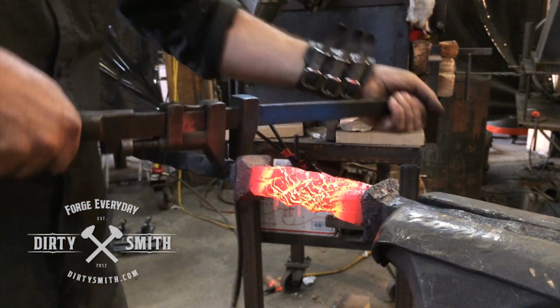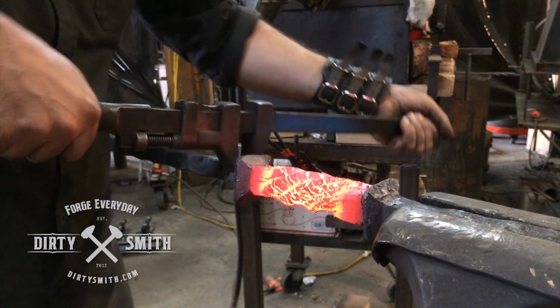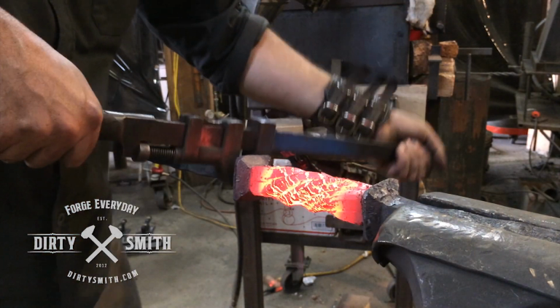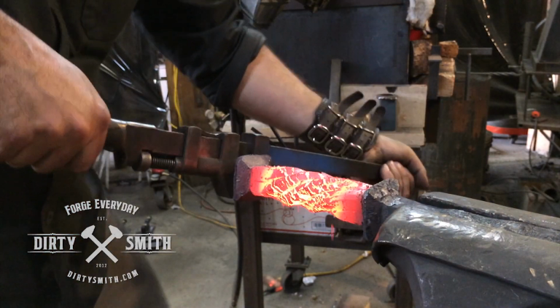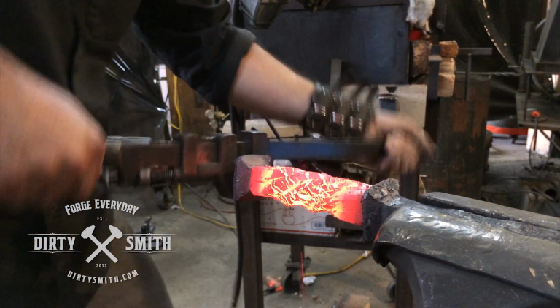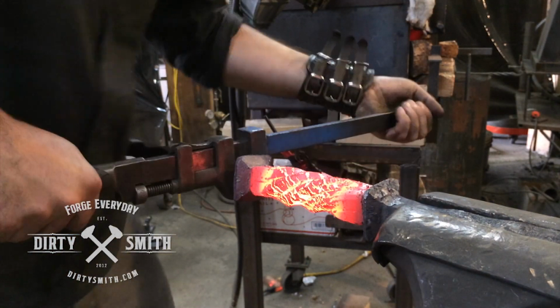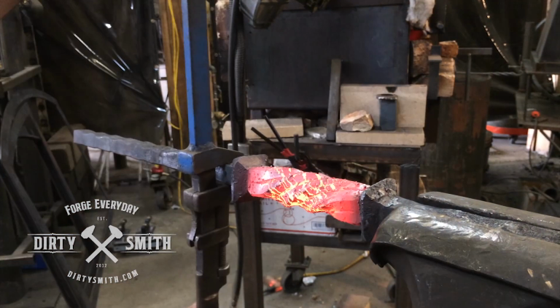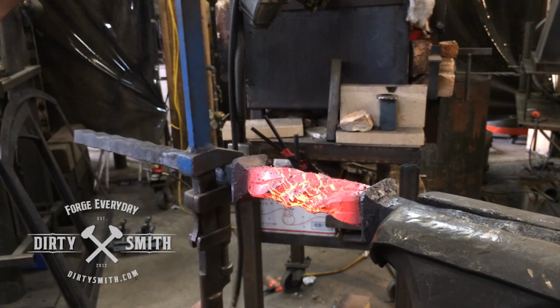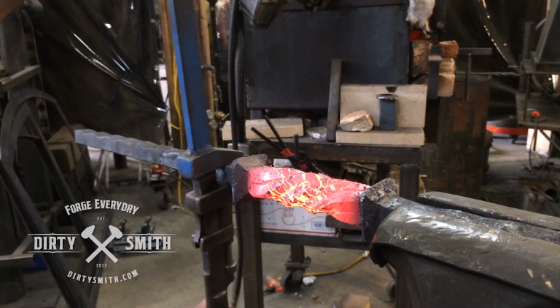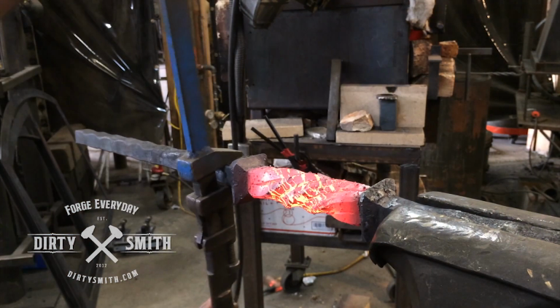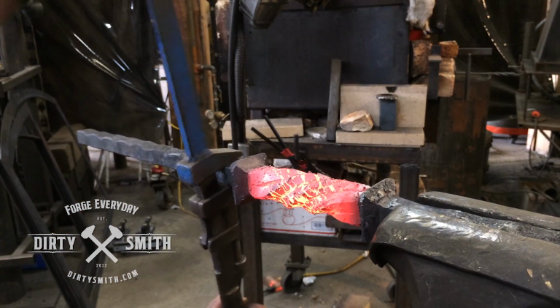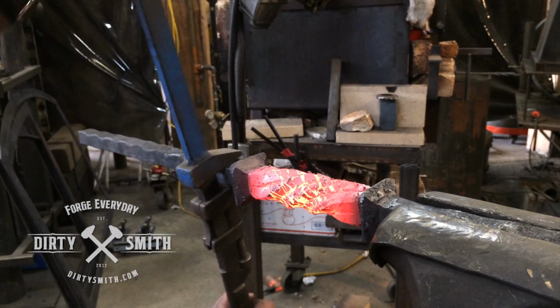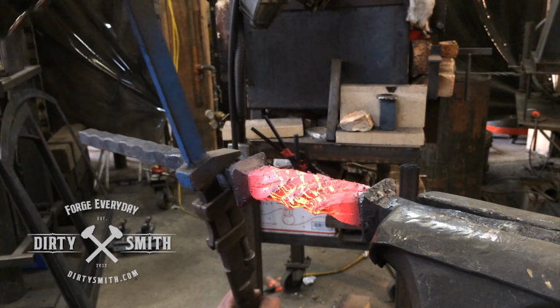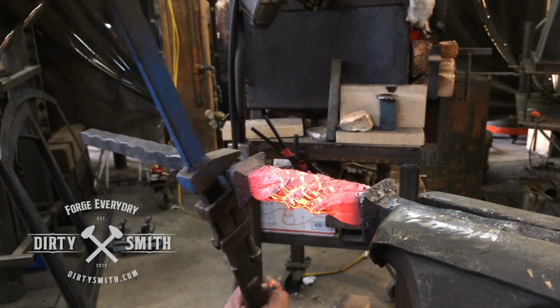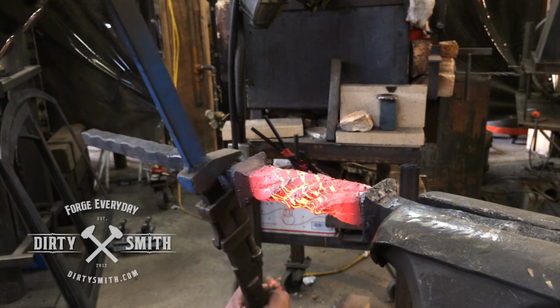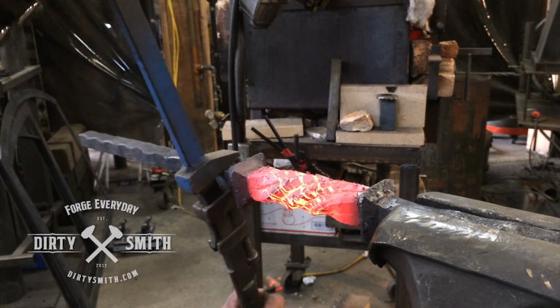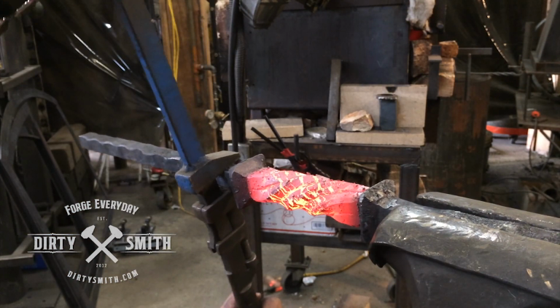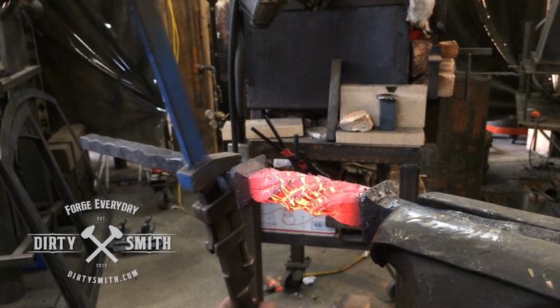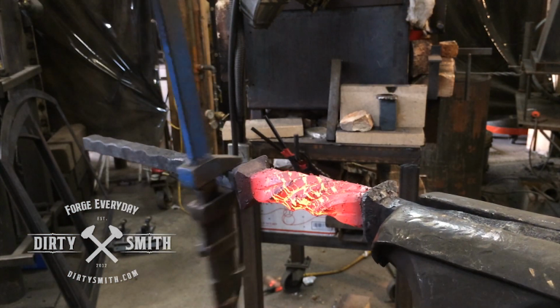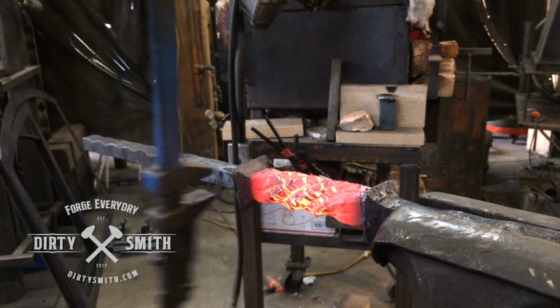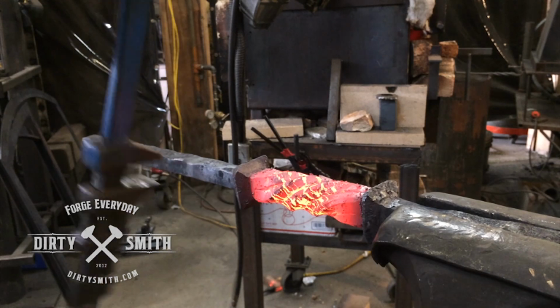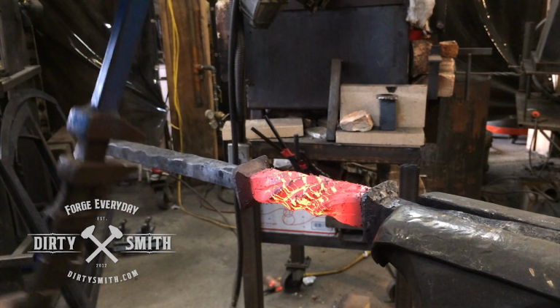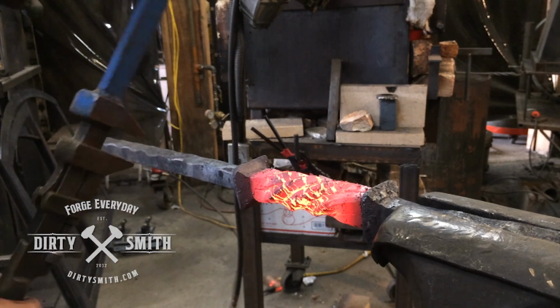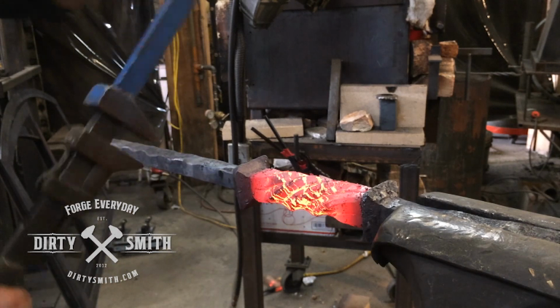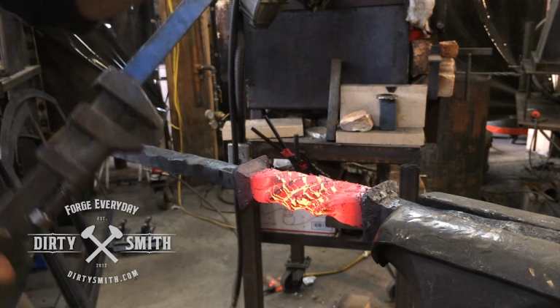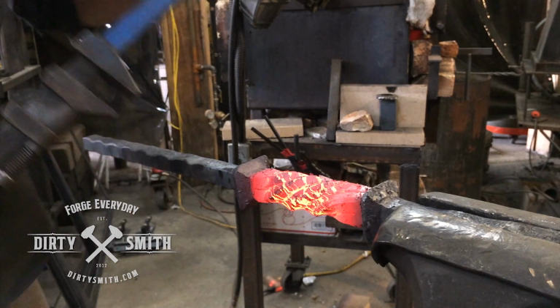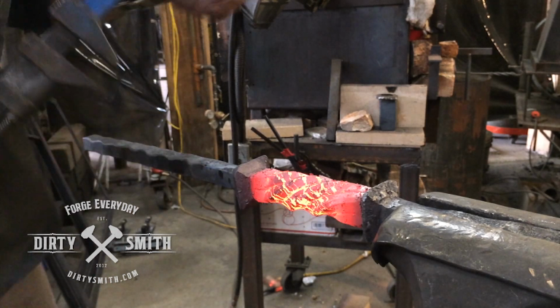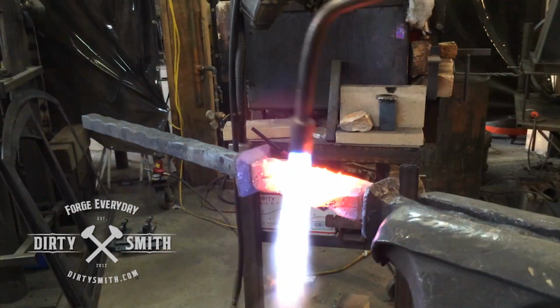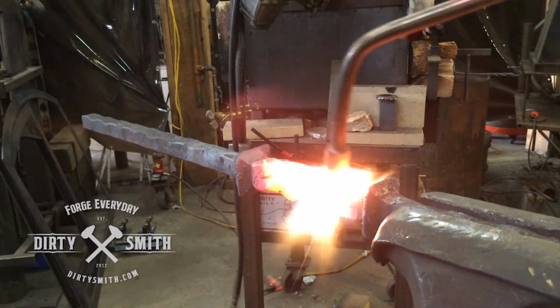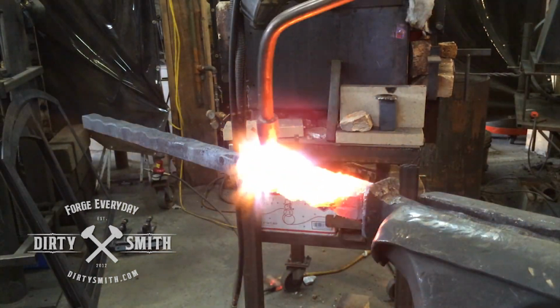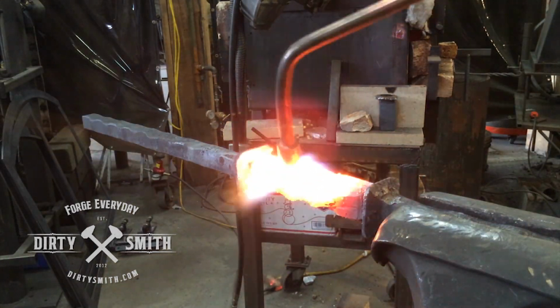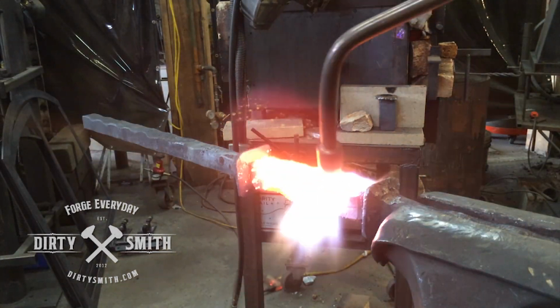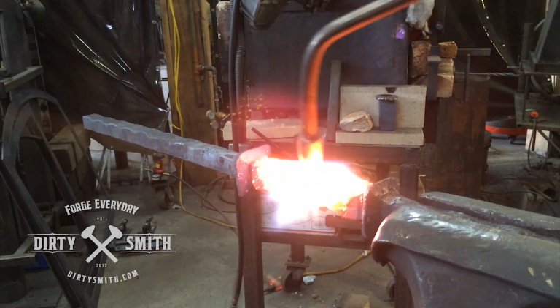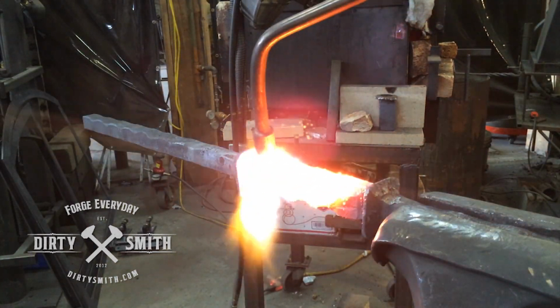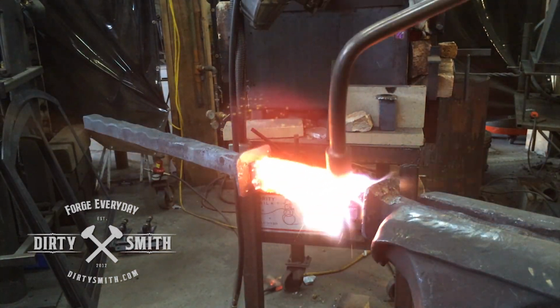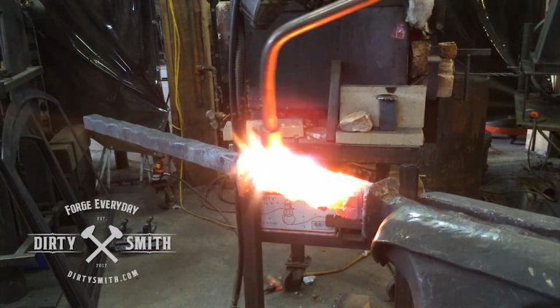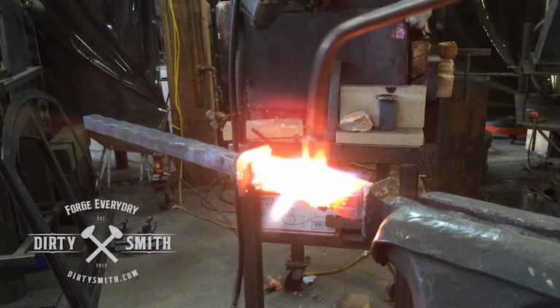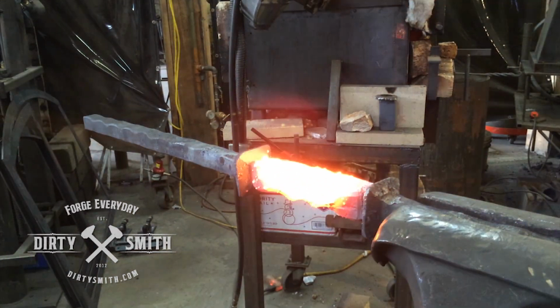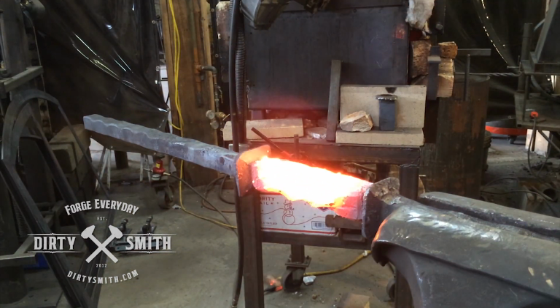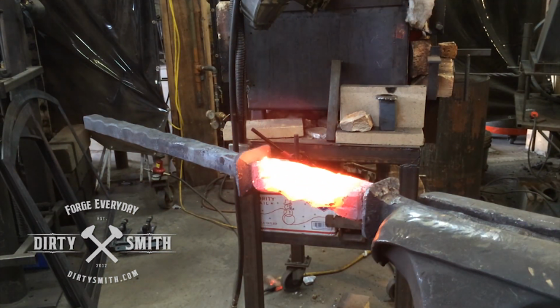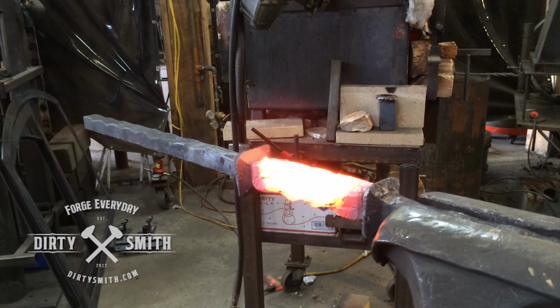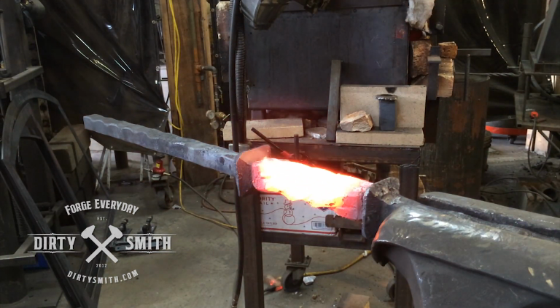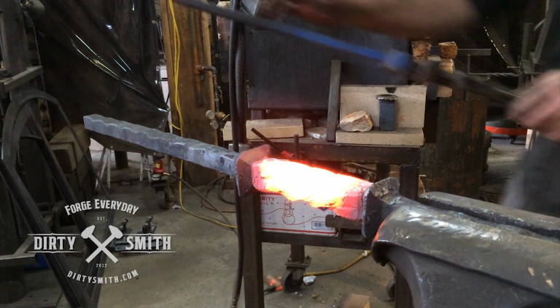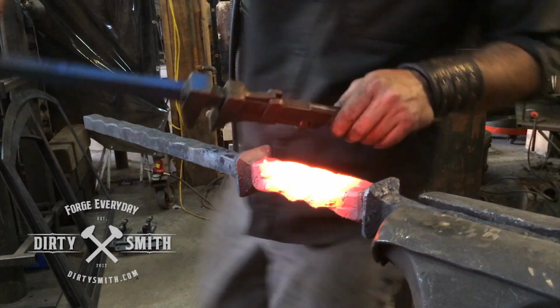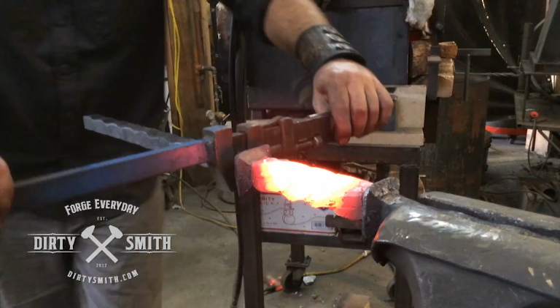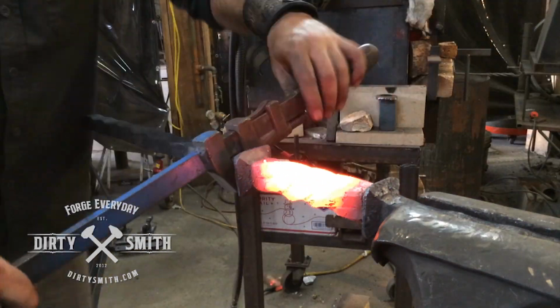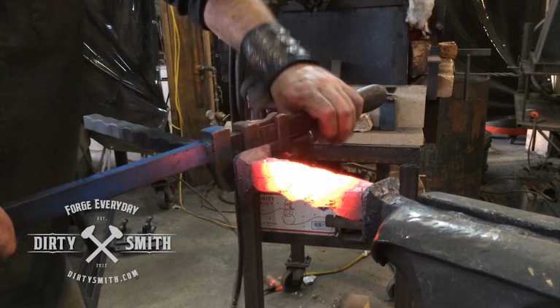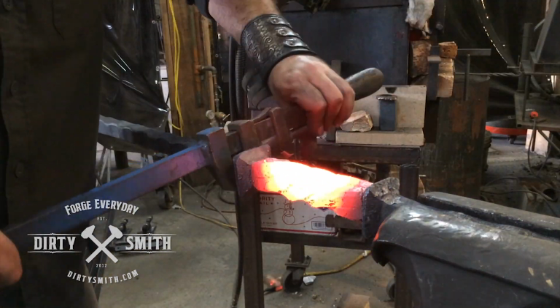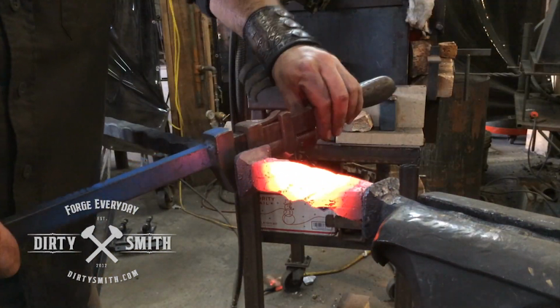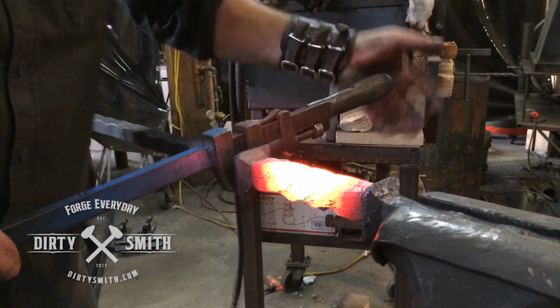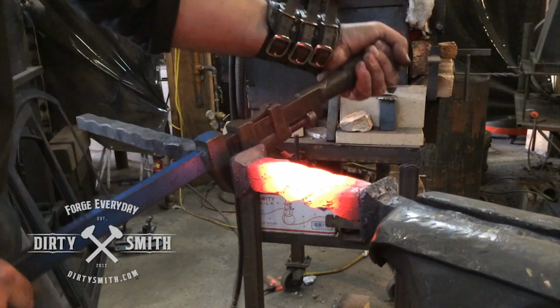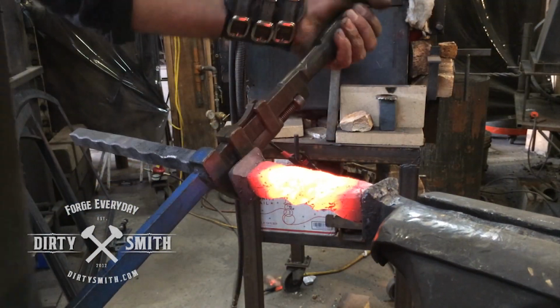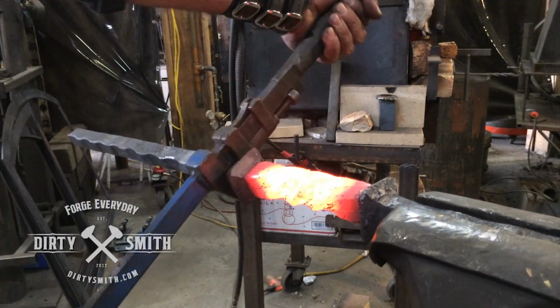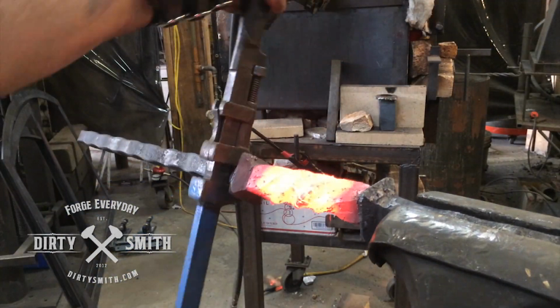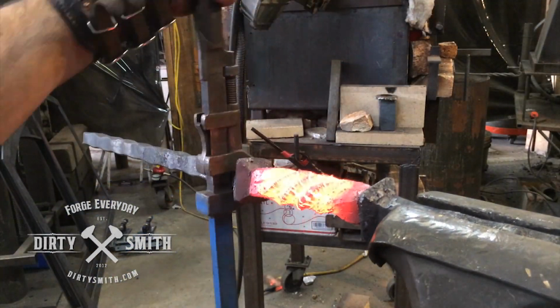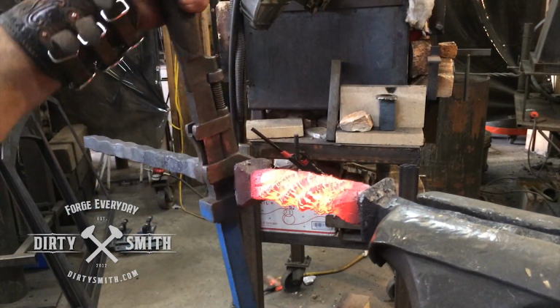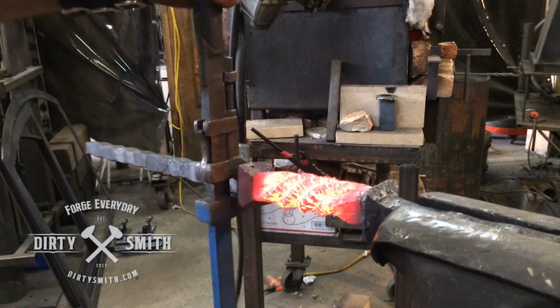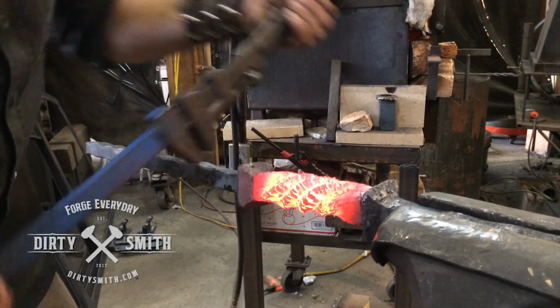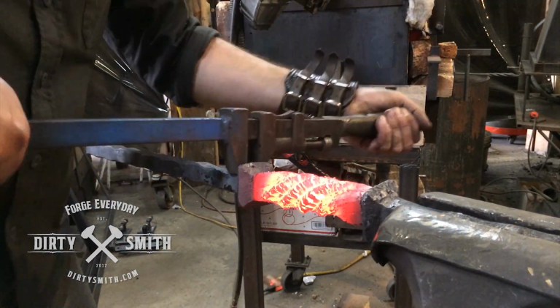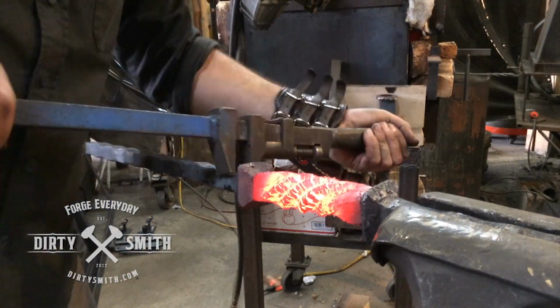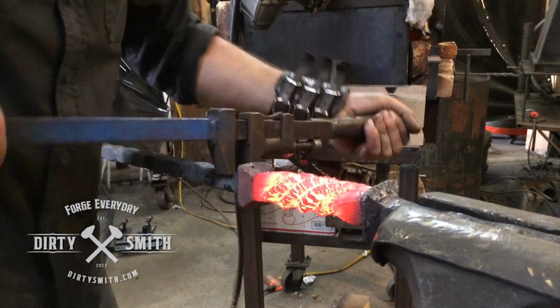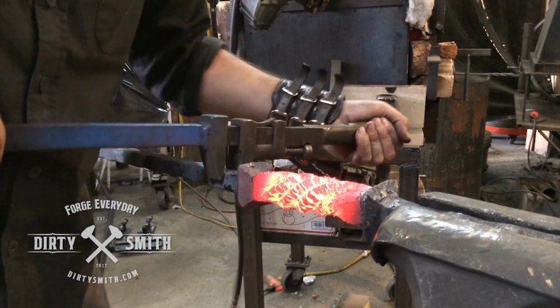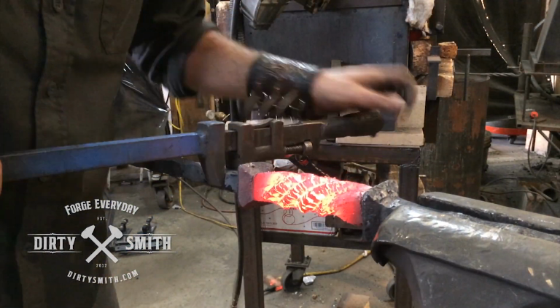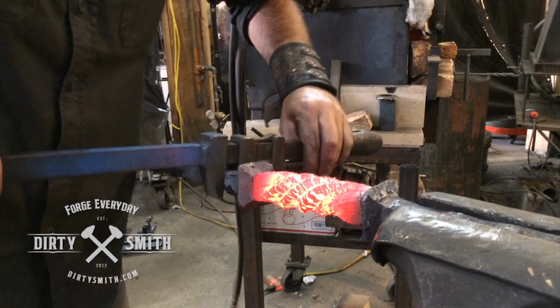And then you can see that little — there's a little curl in it. It ended up heating it back in the forge and using the vise to straighten it up.